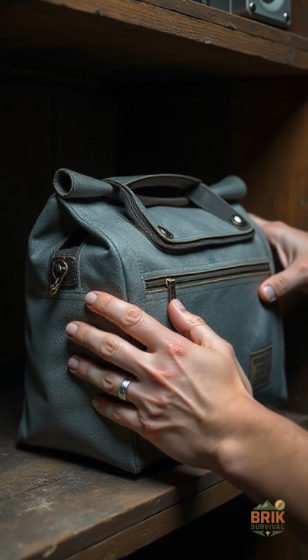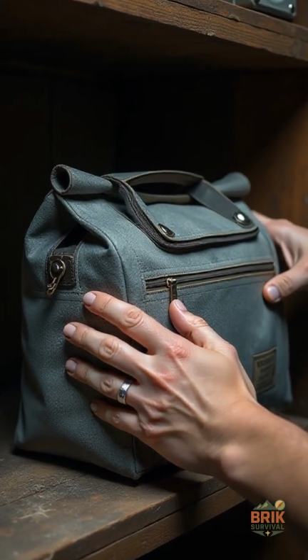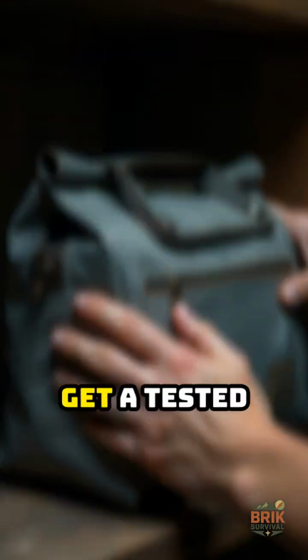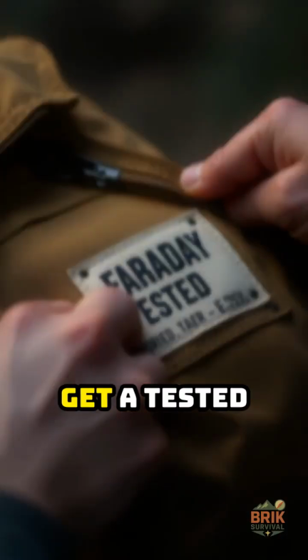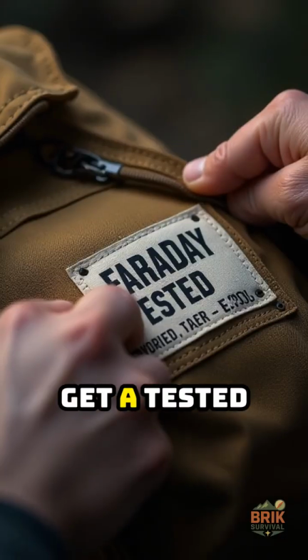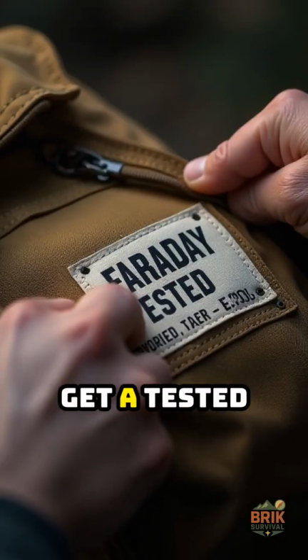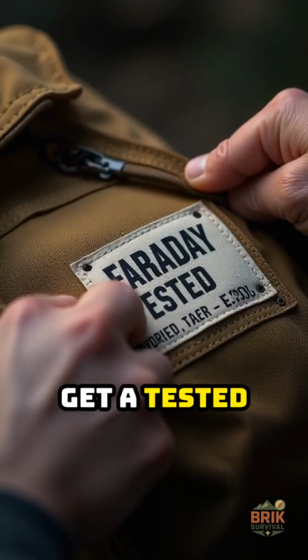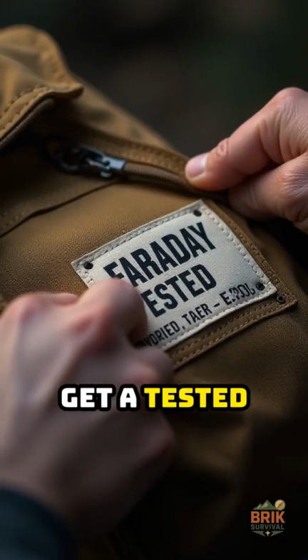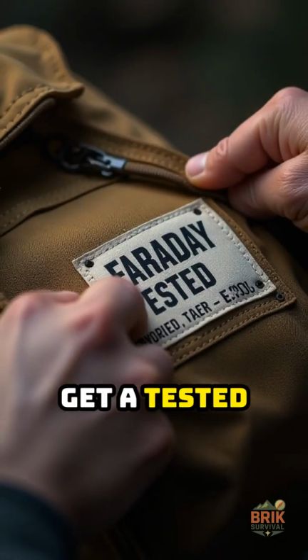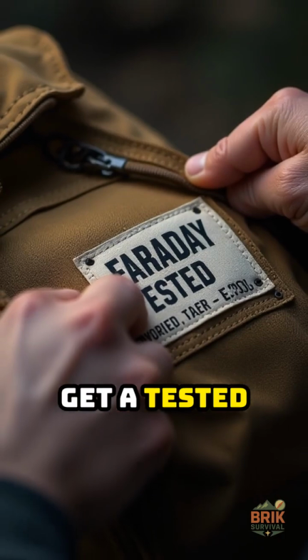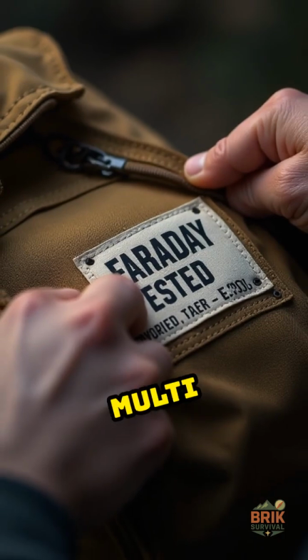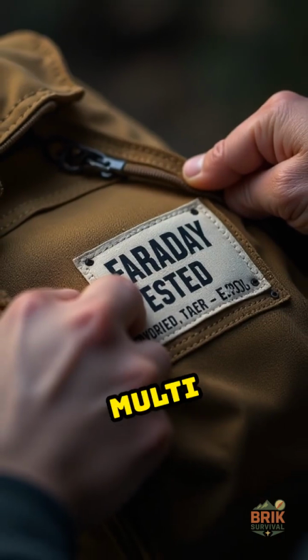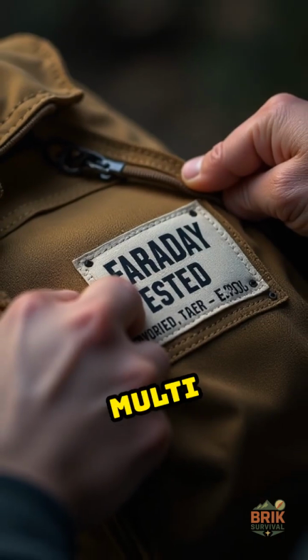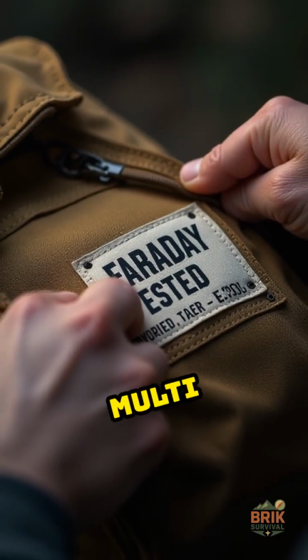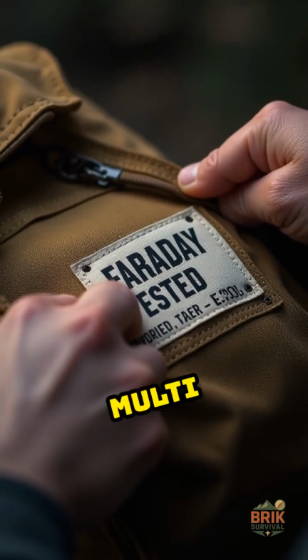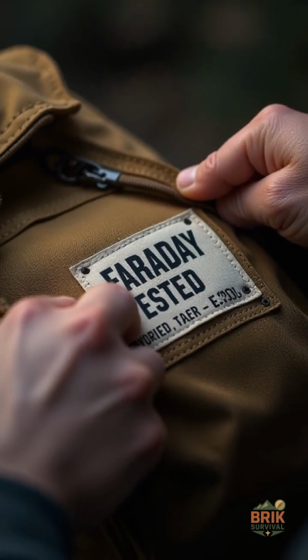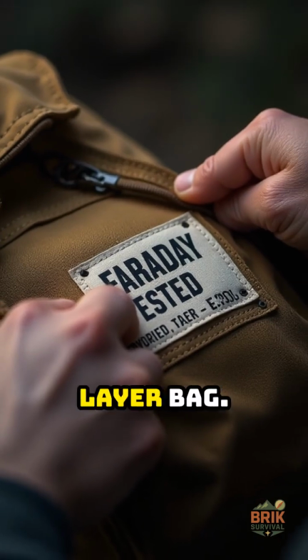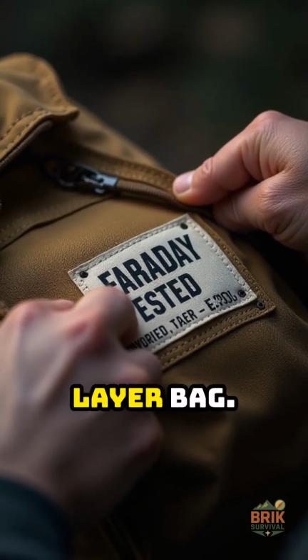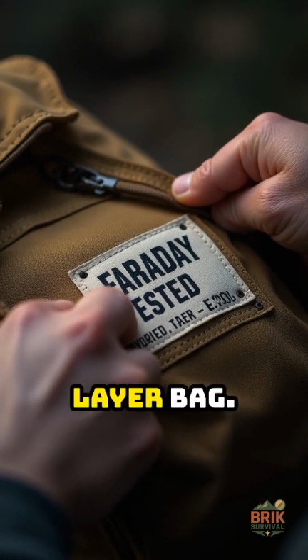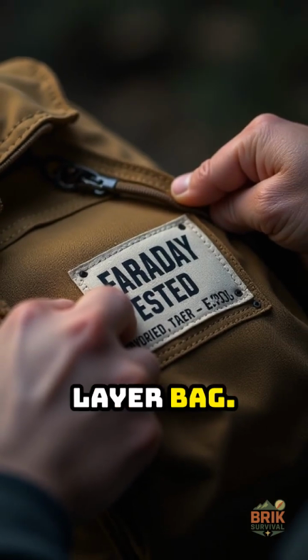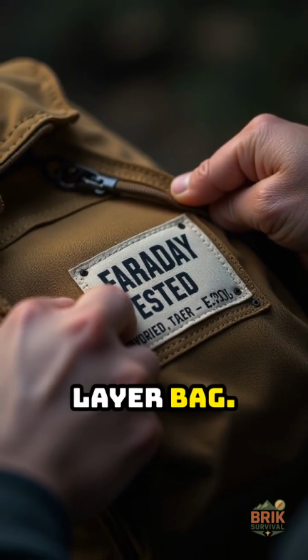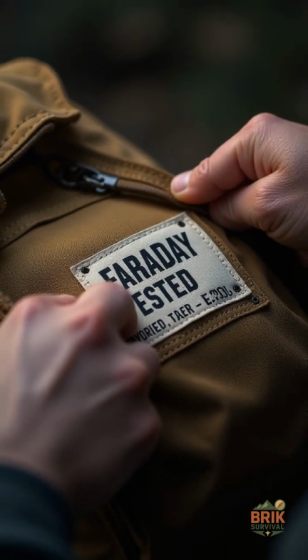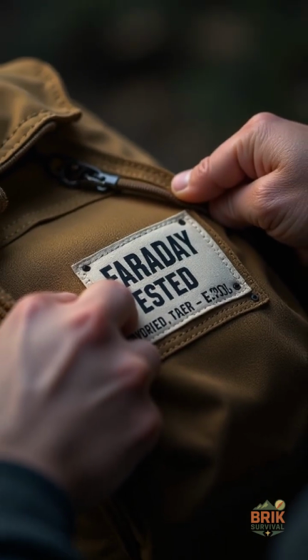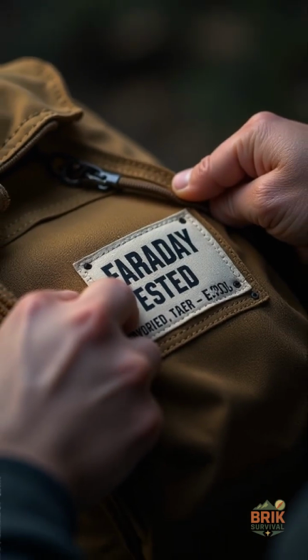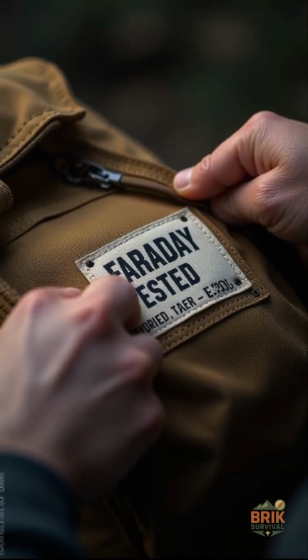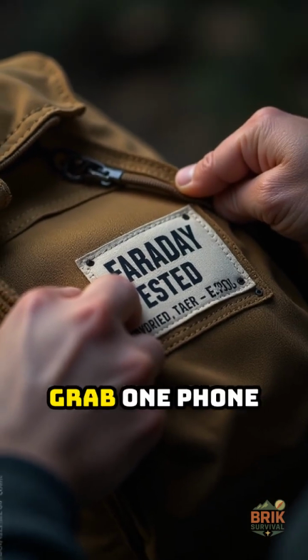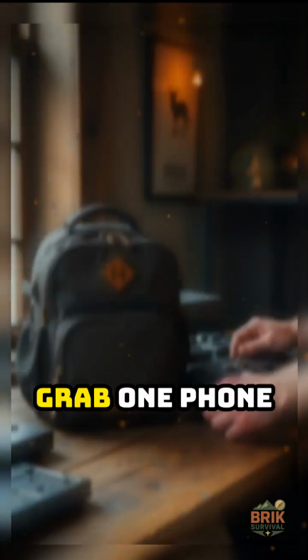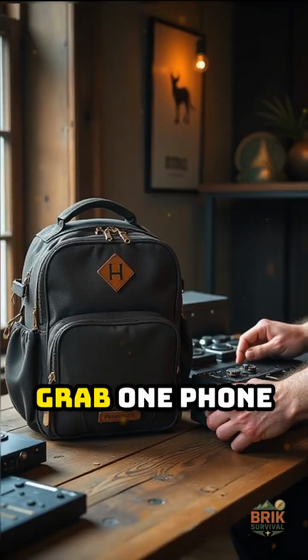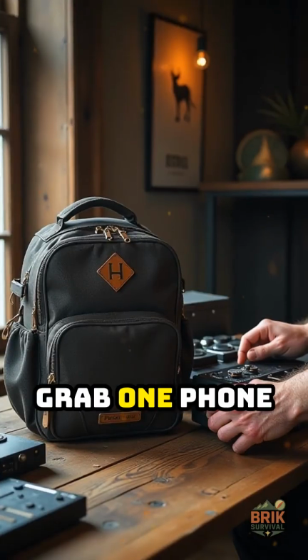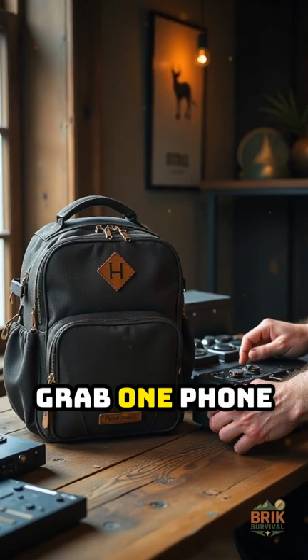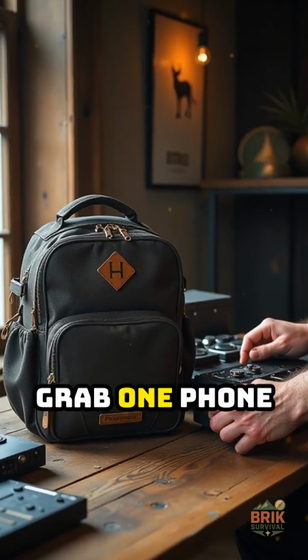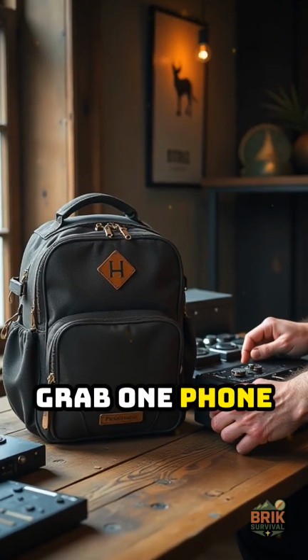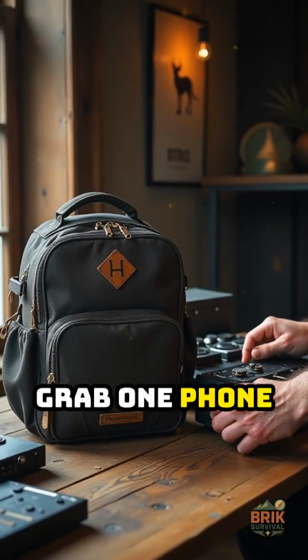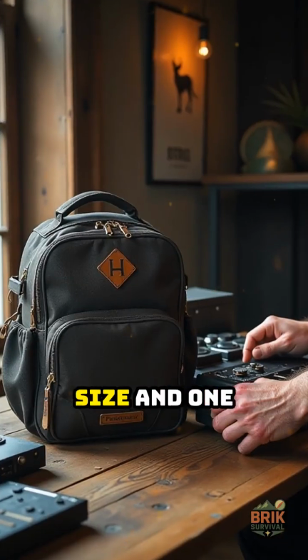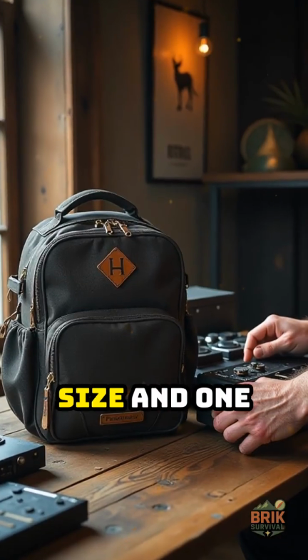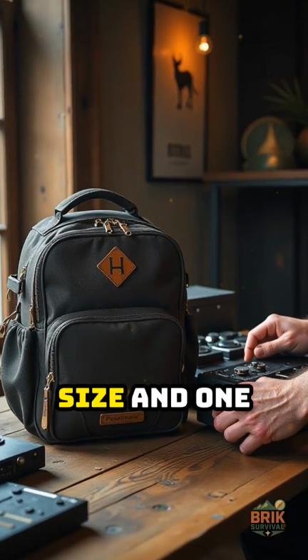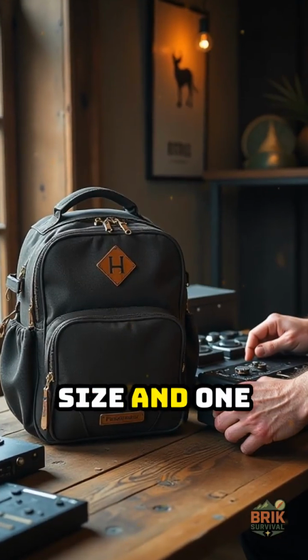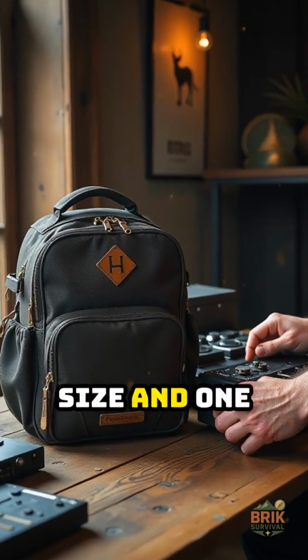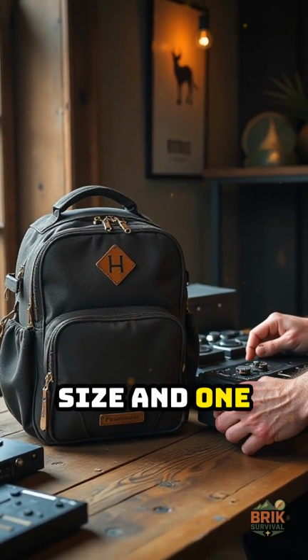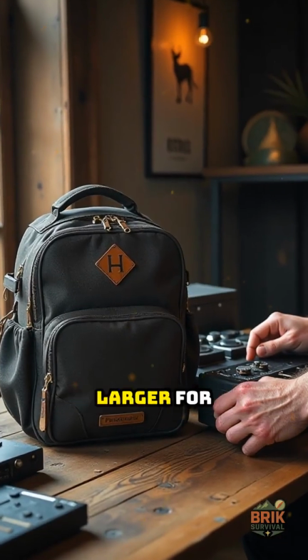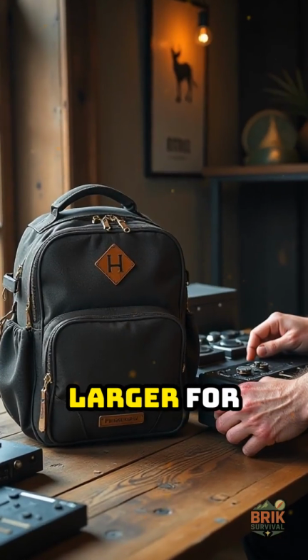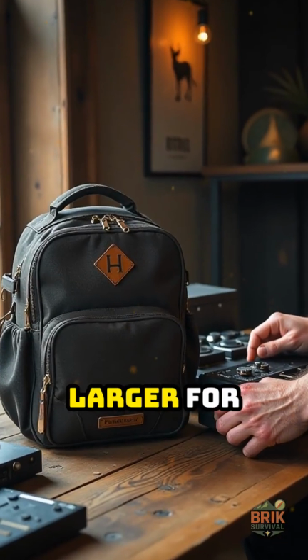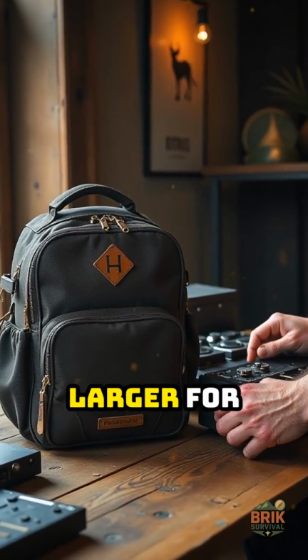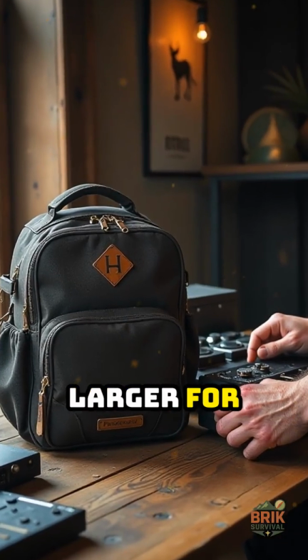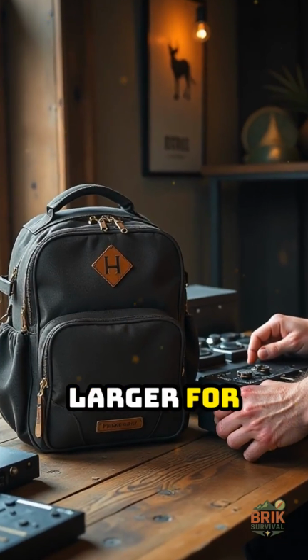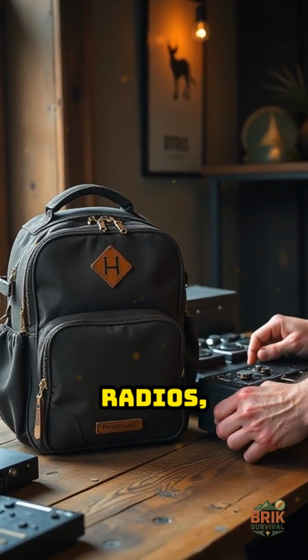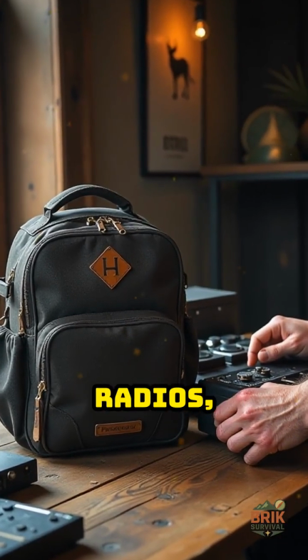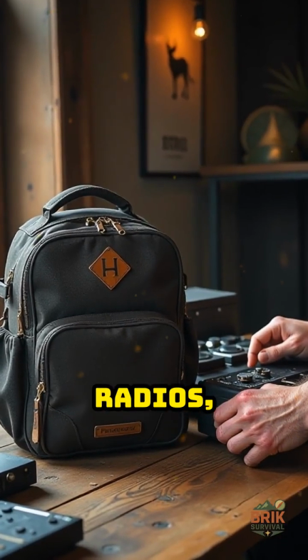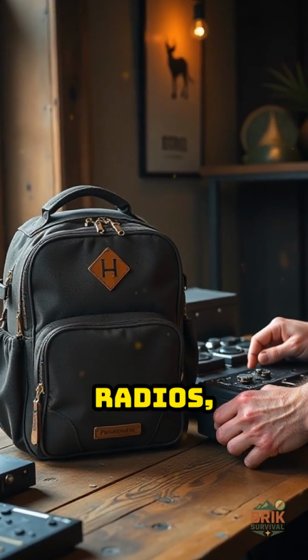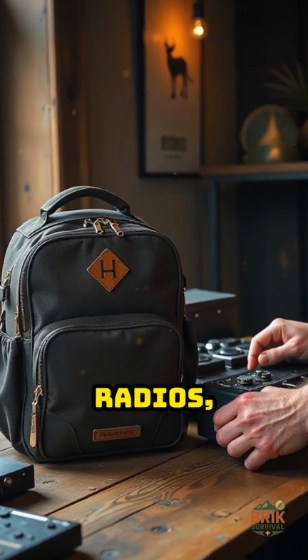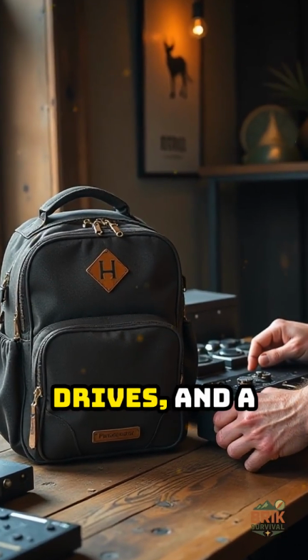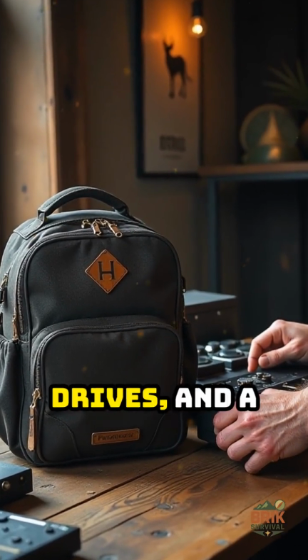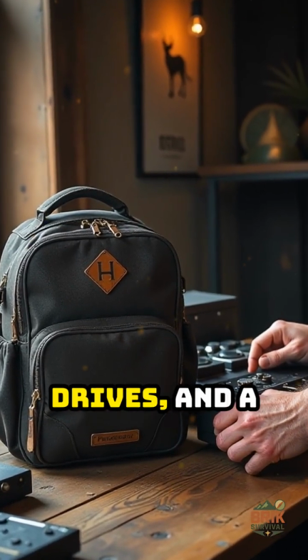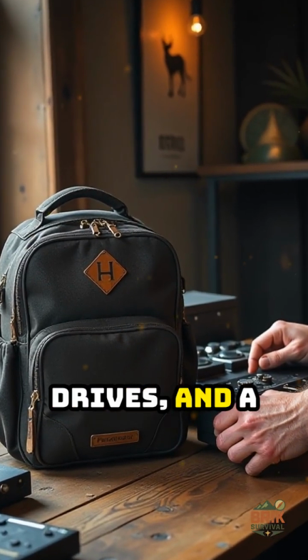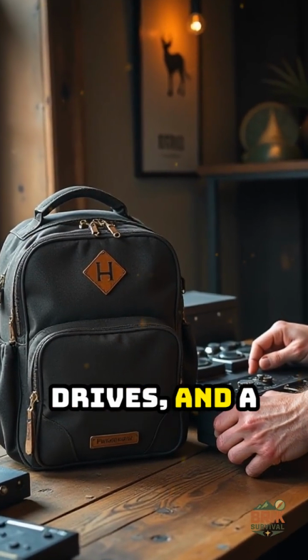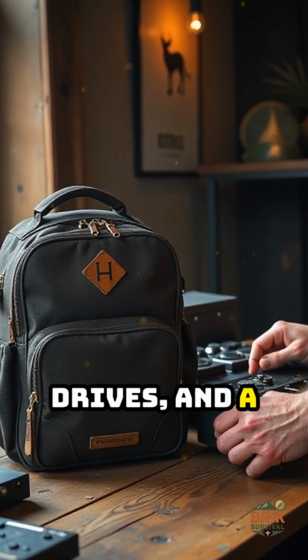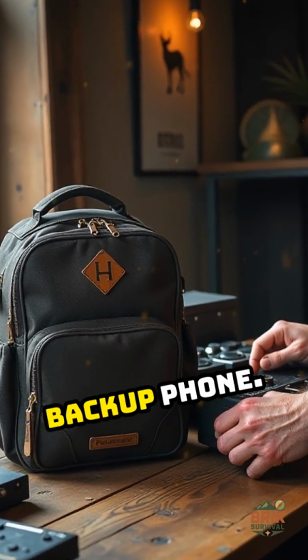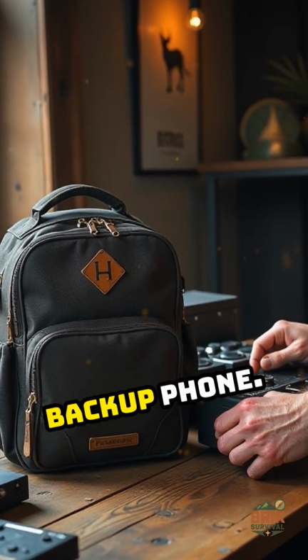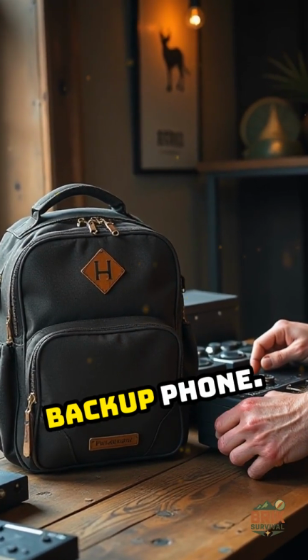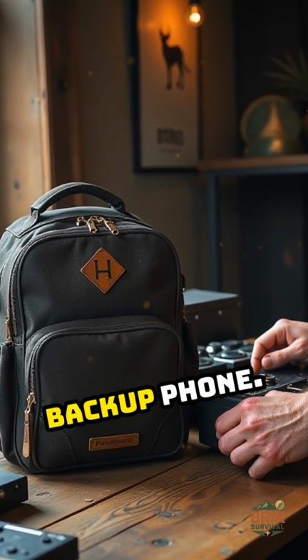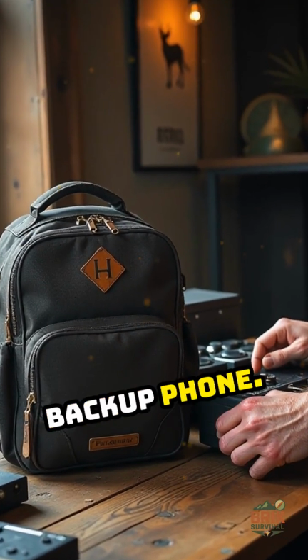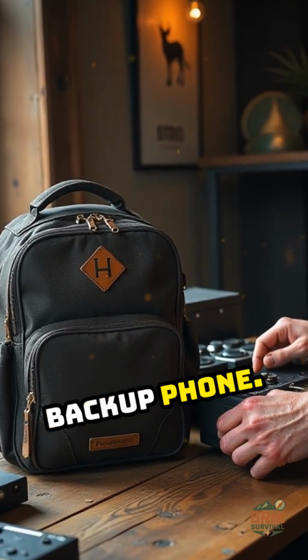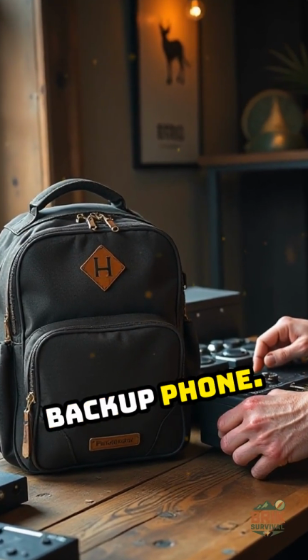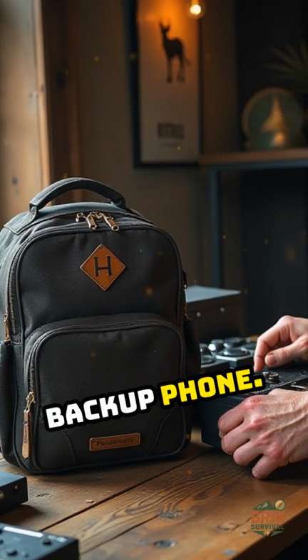Get a tested multi-layer bag. Grab one phone size and one larger for radios, drives, and a backup phone.